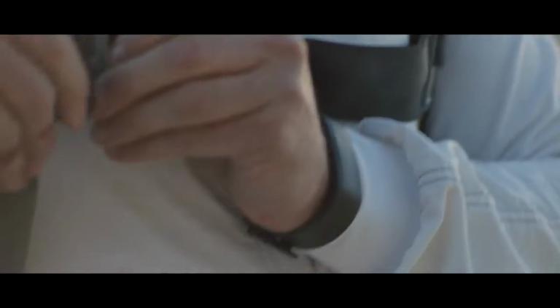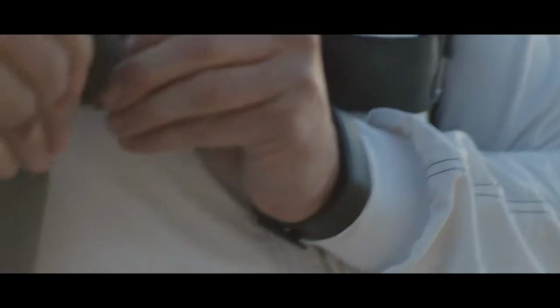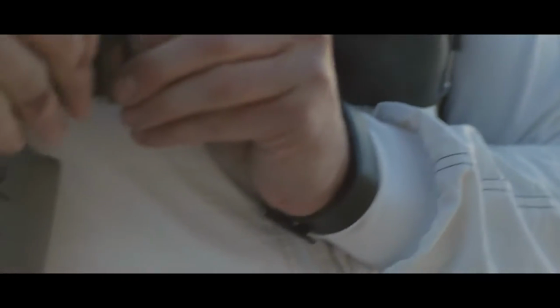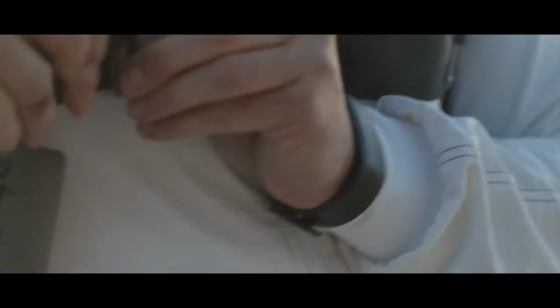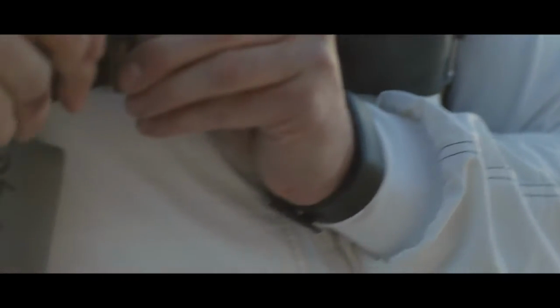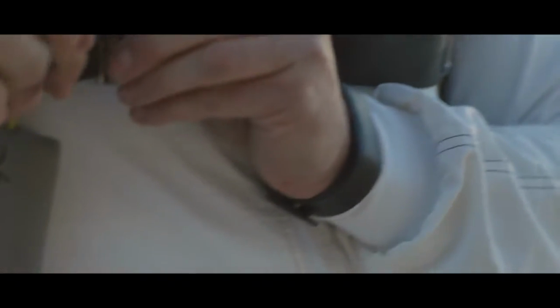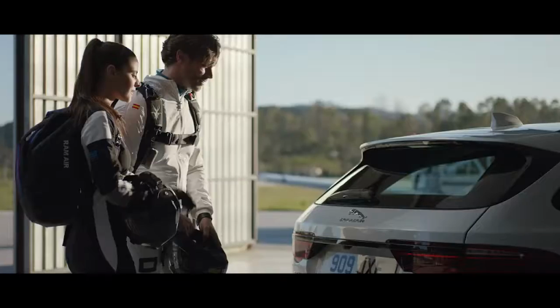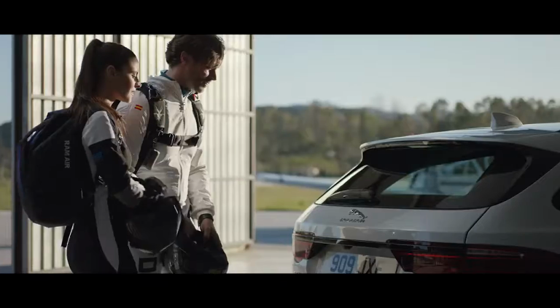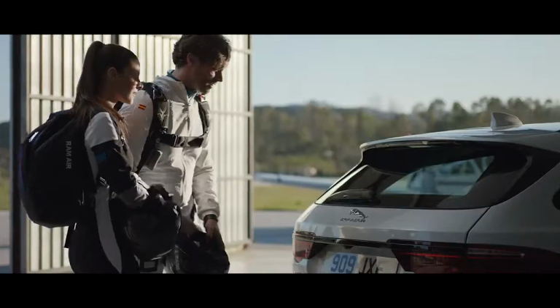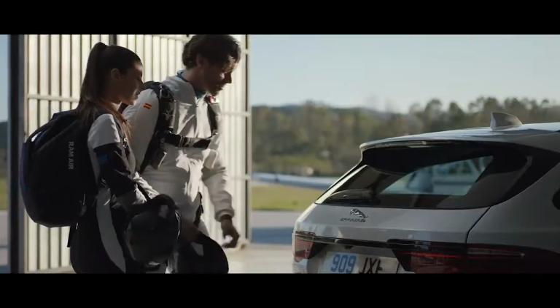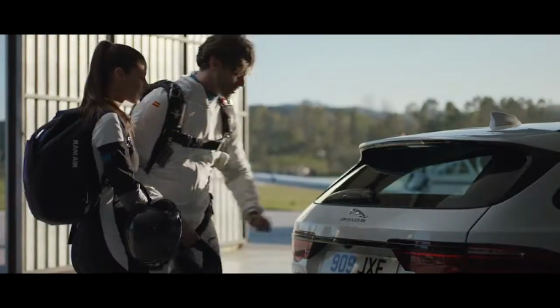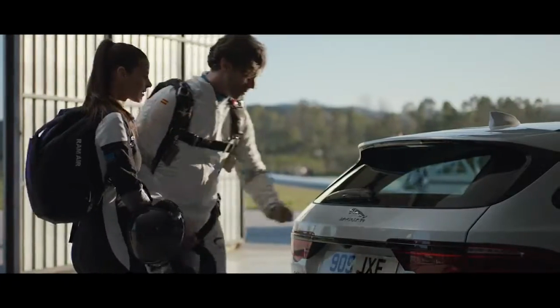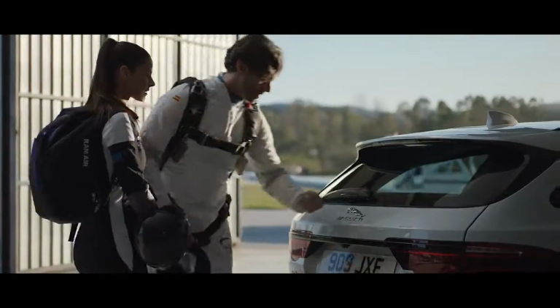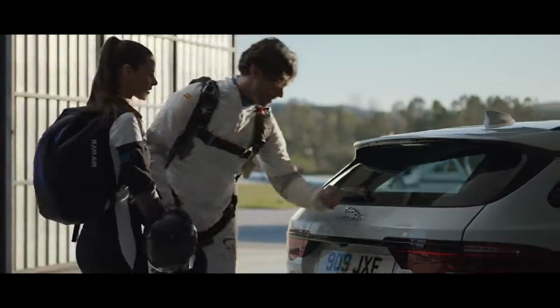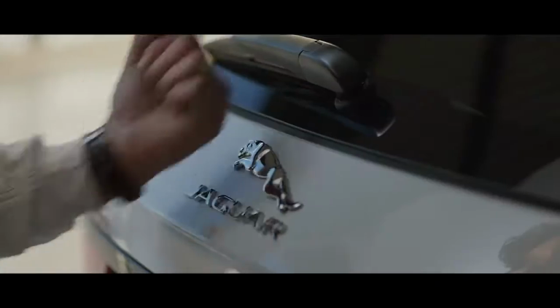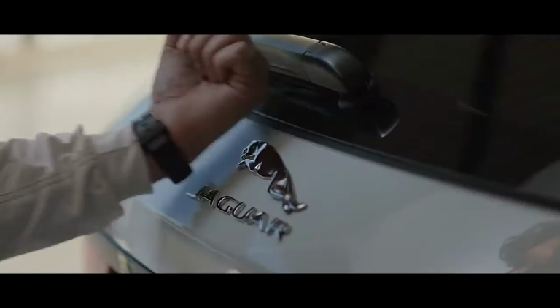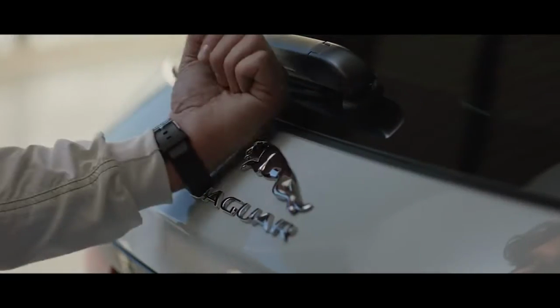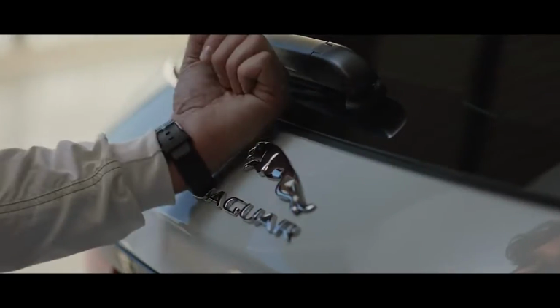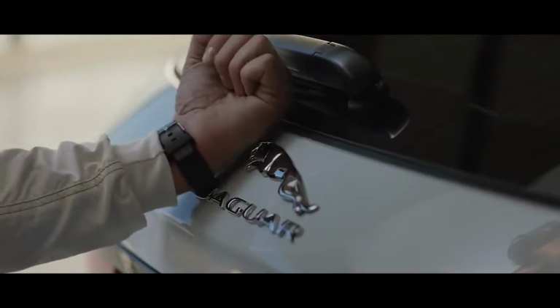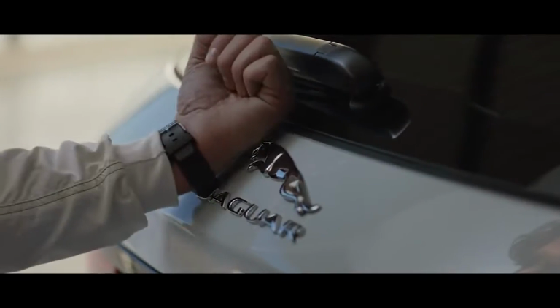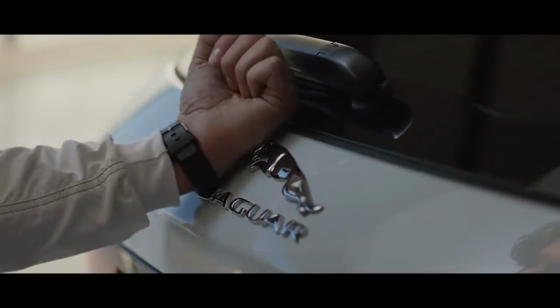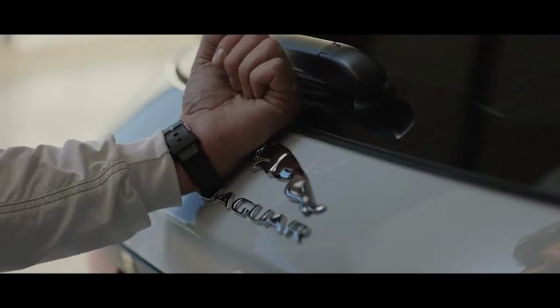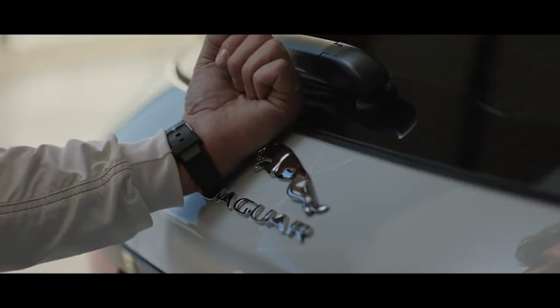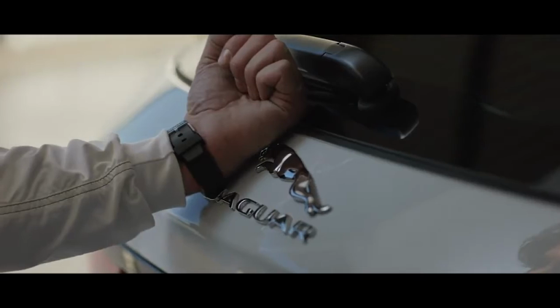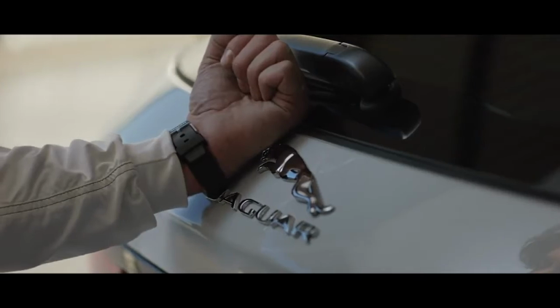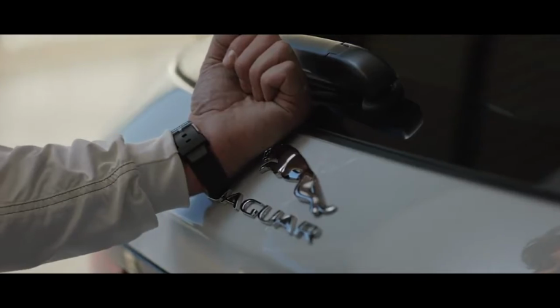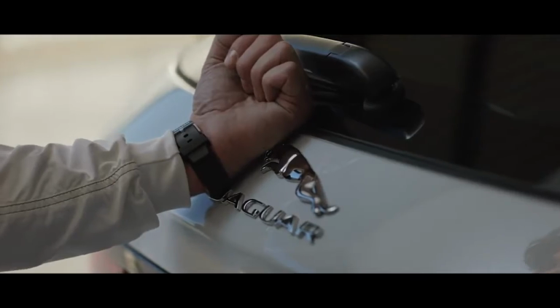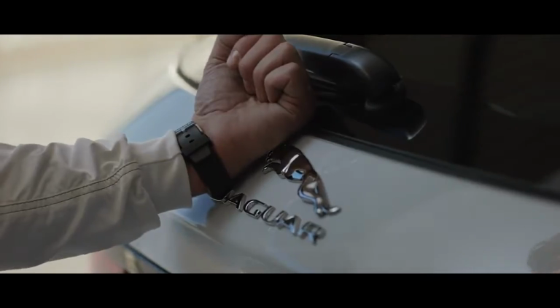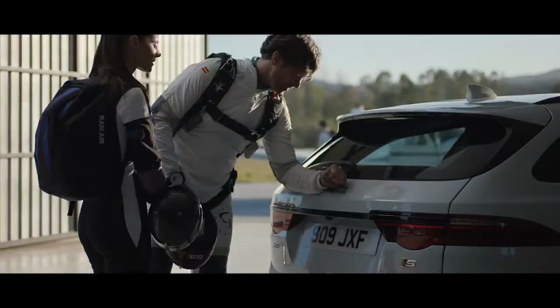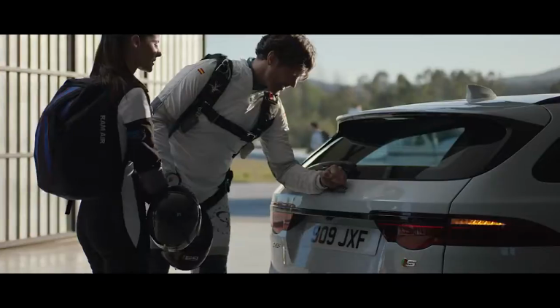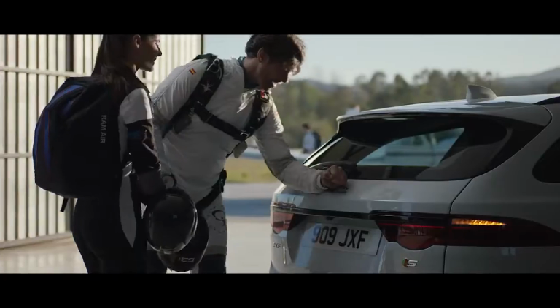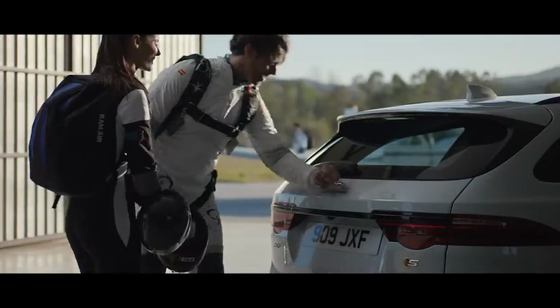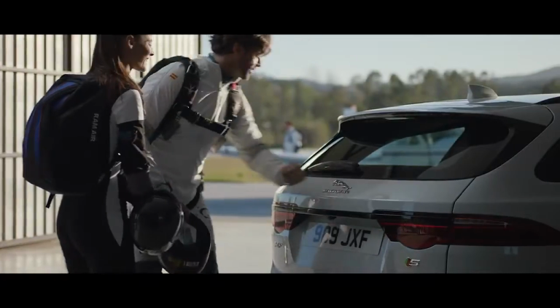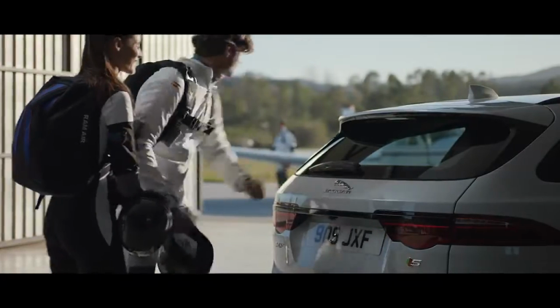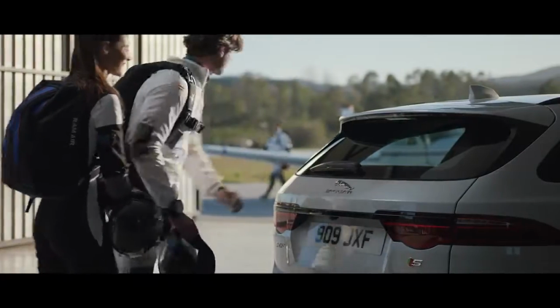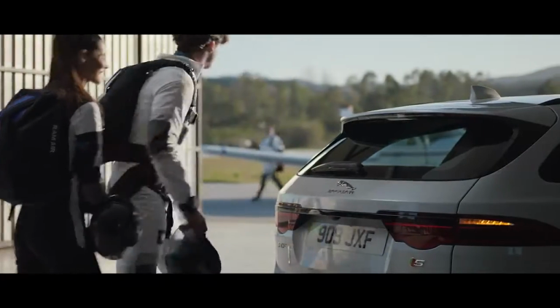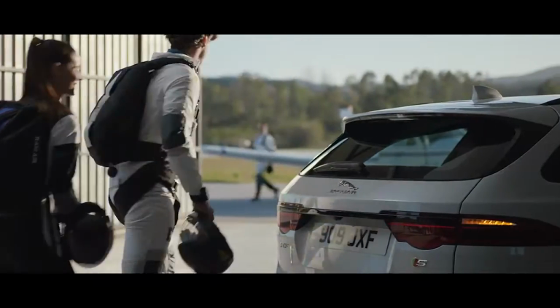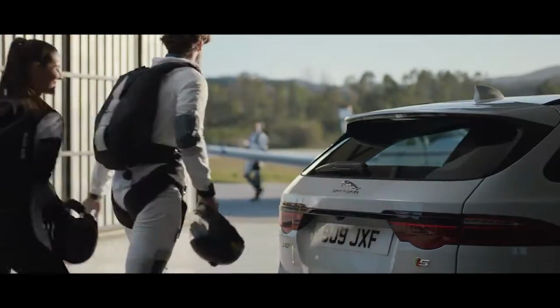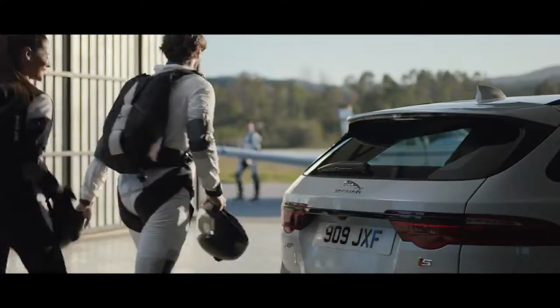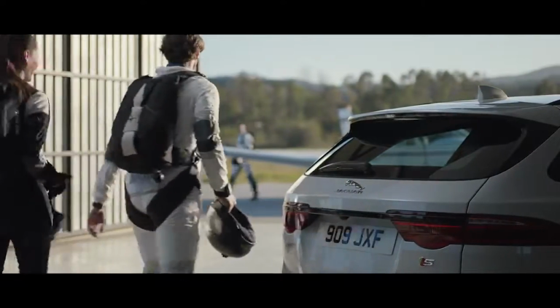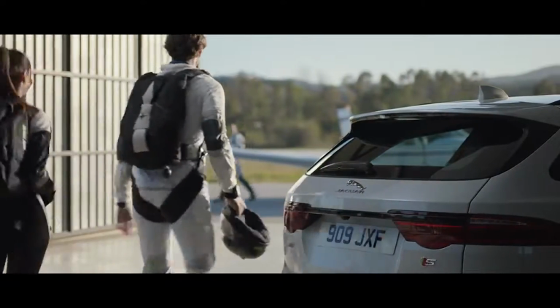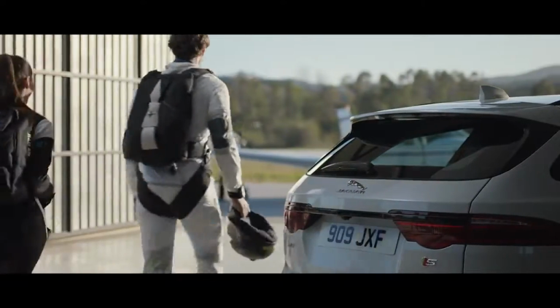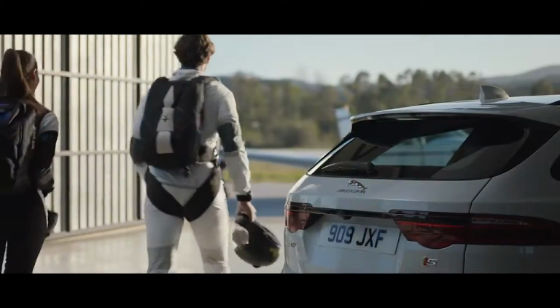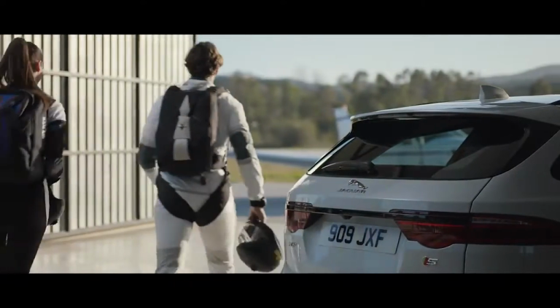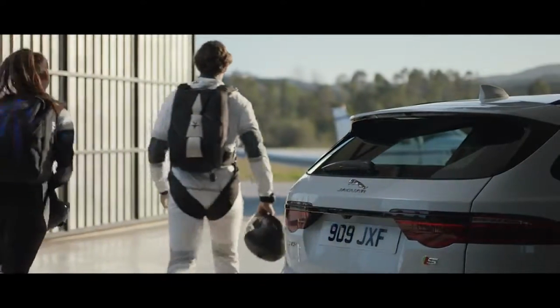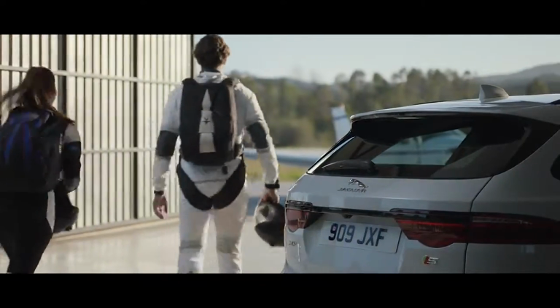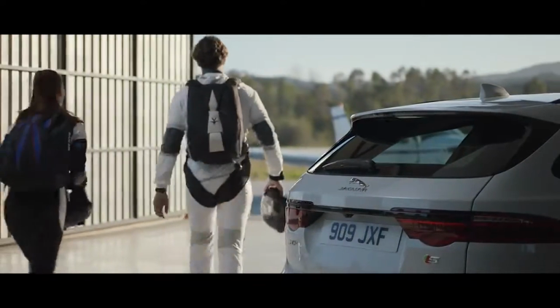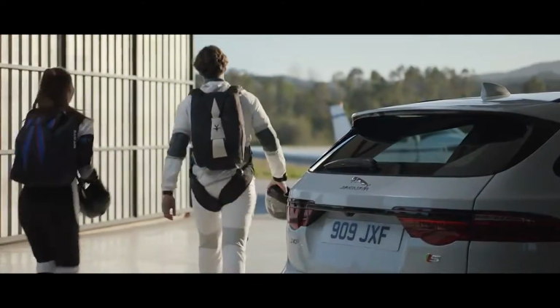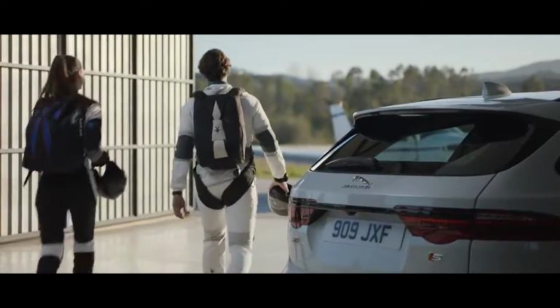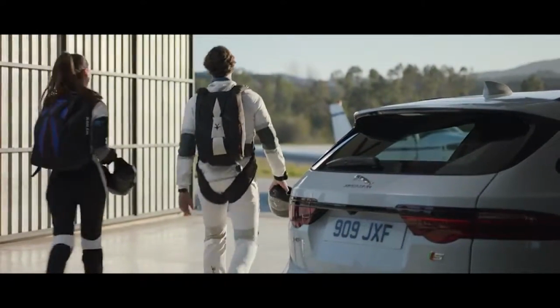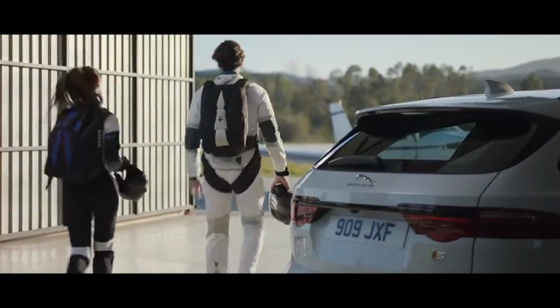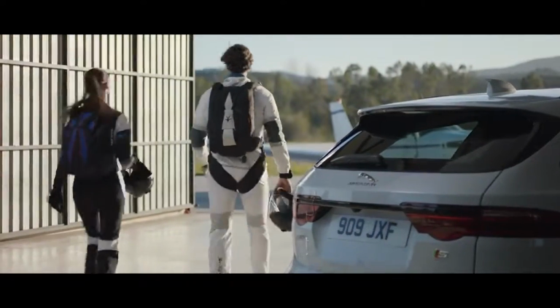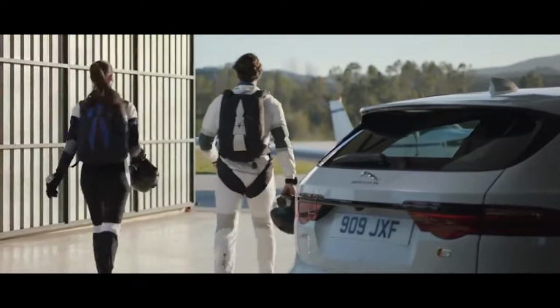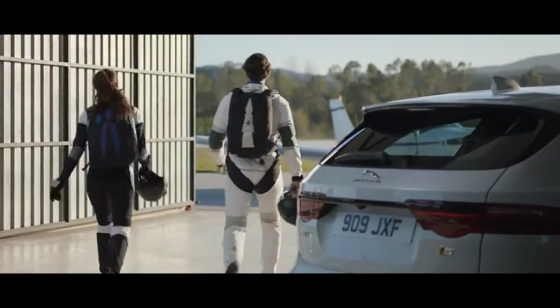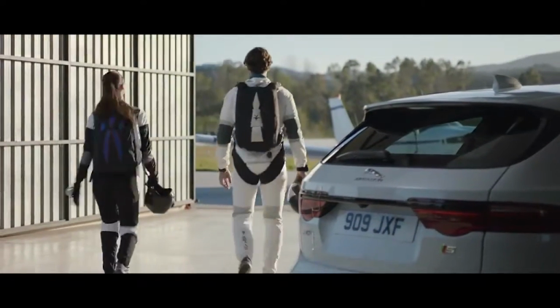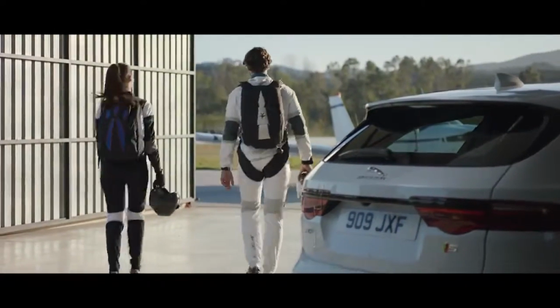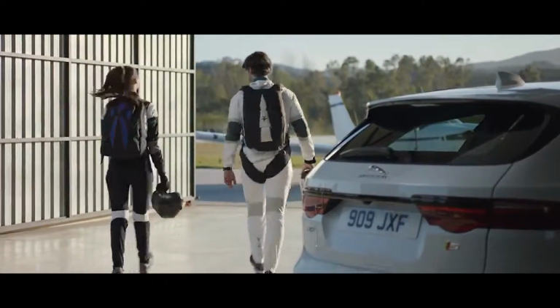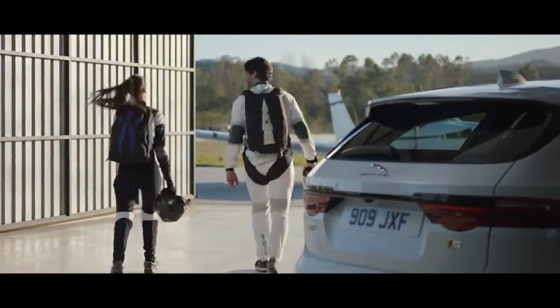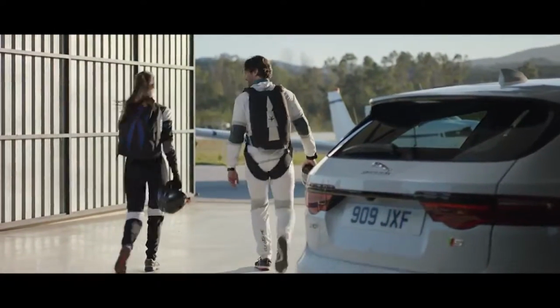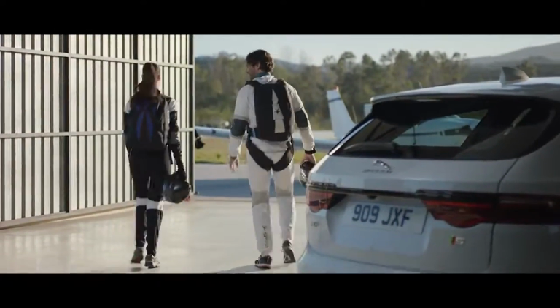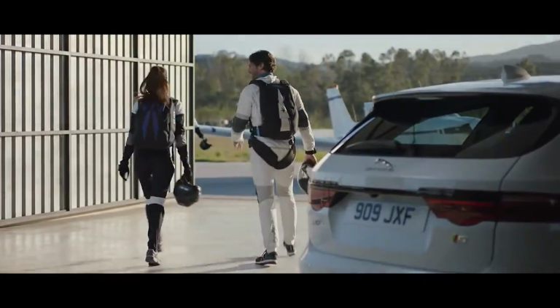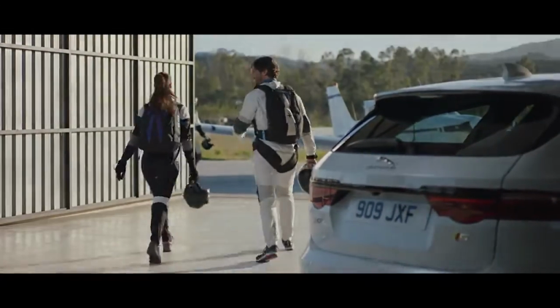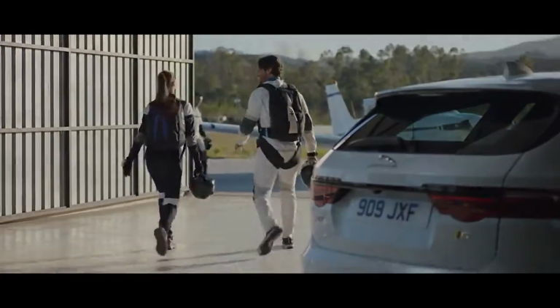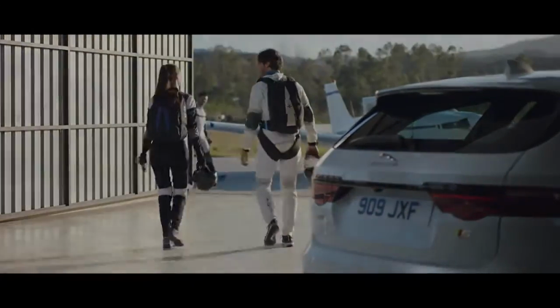By locking and unlocking the XF Sportbrake whilst your regular key fob is safely disabled inside your vehicle.